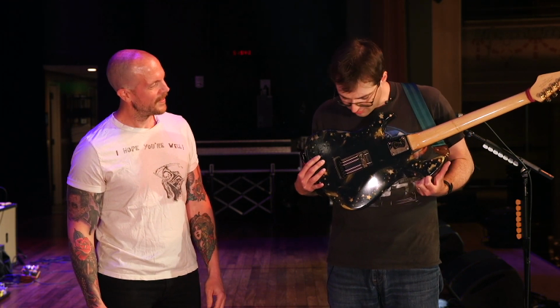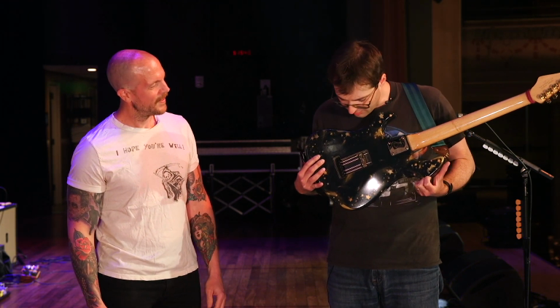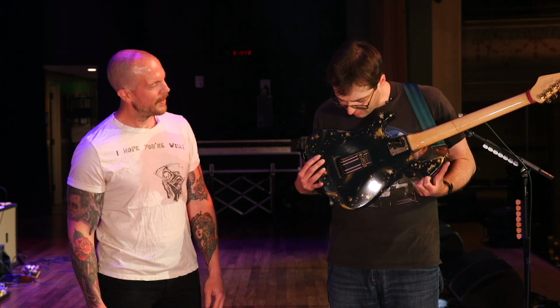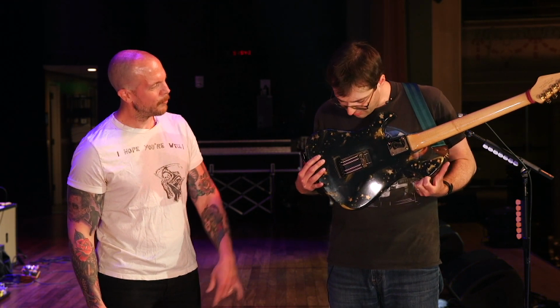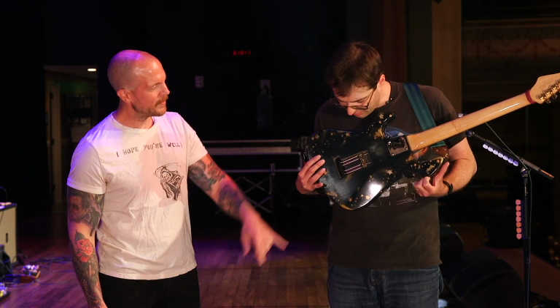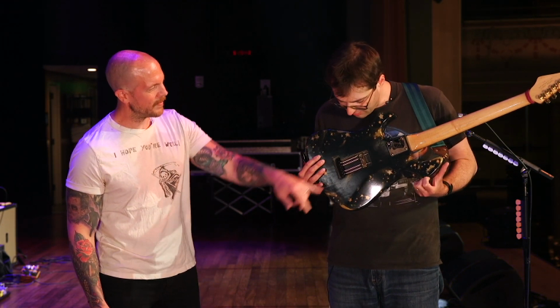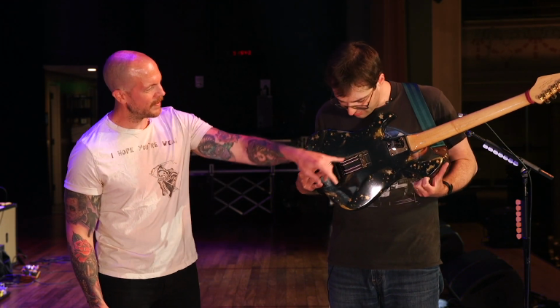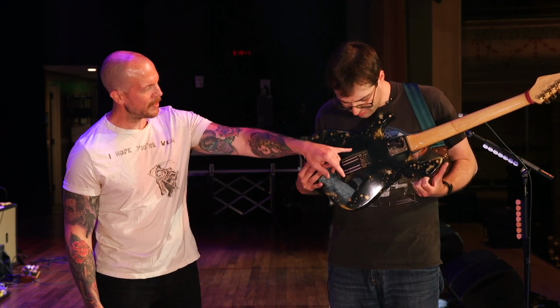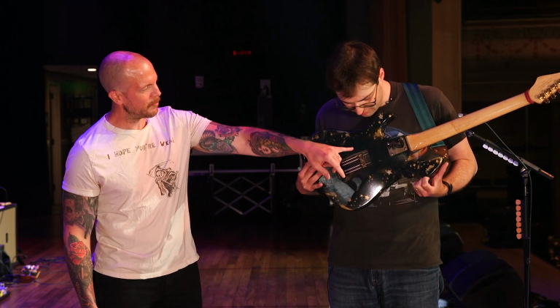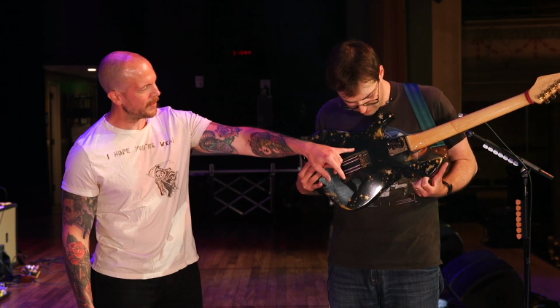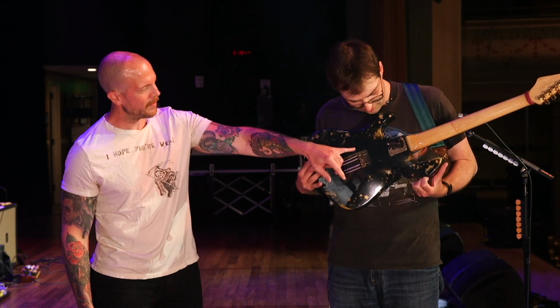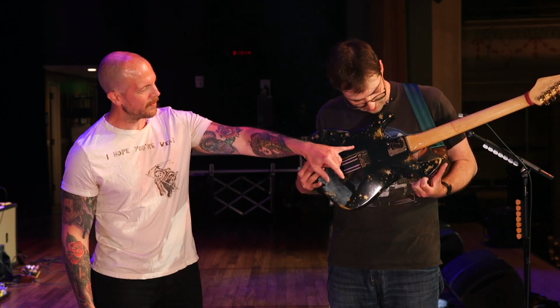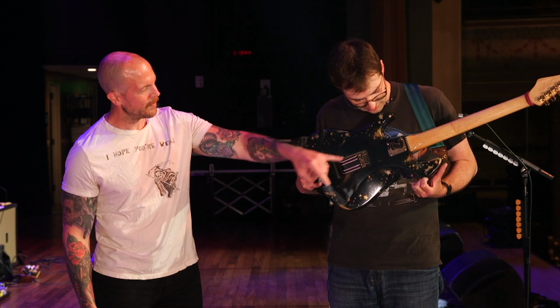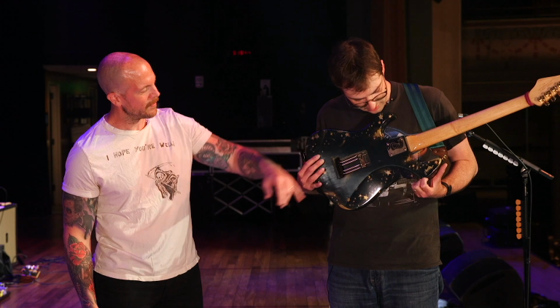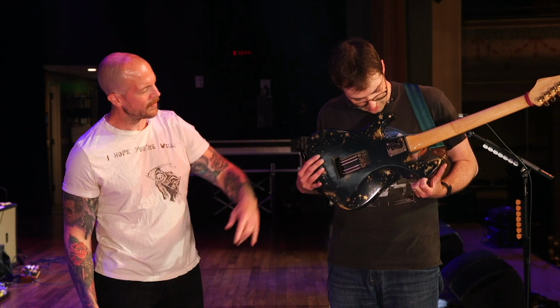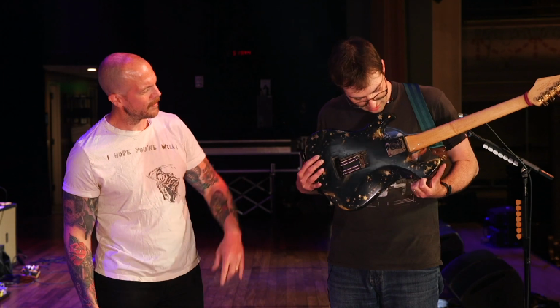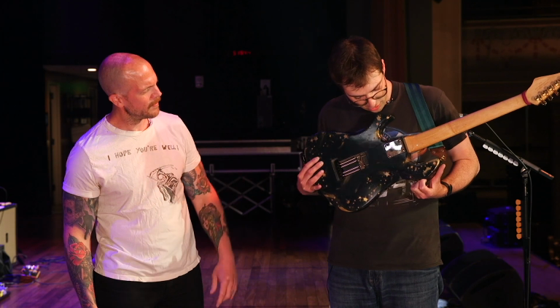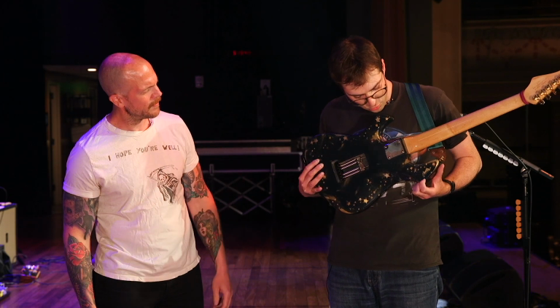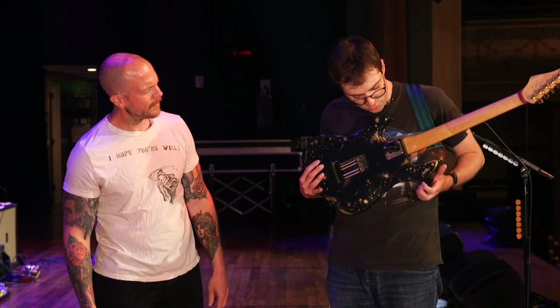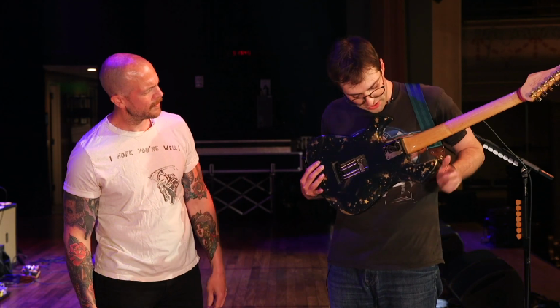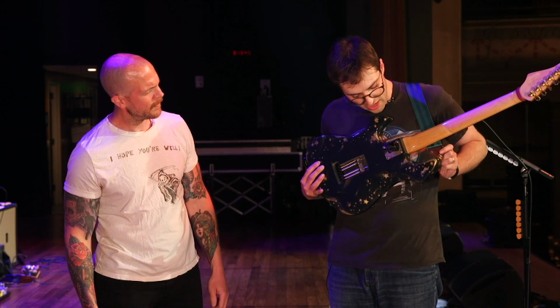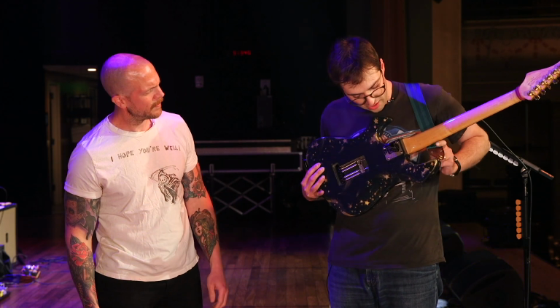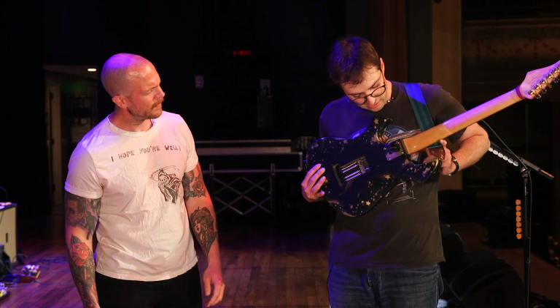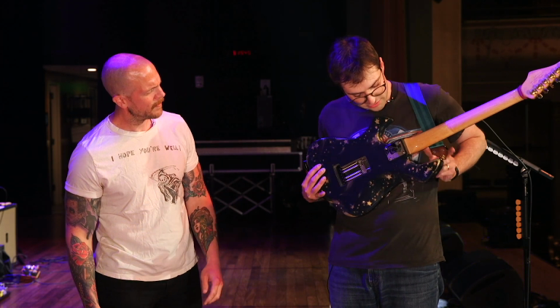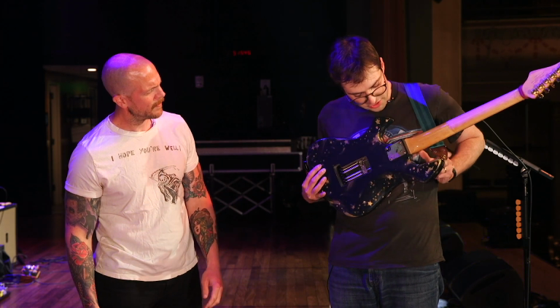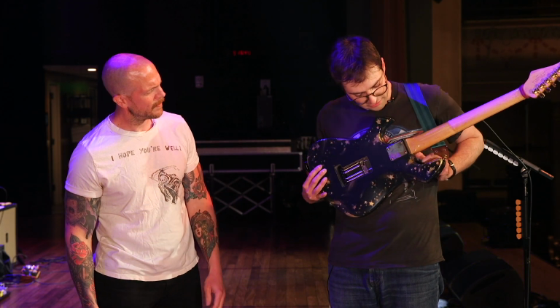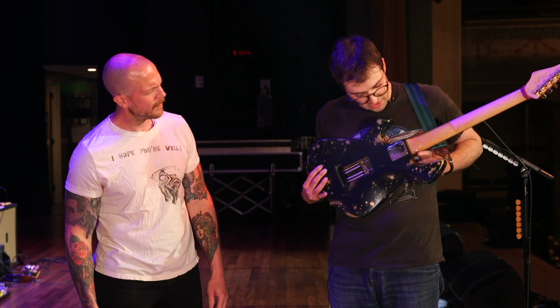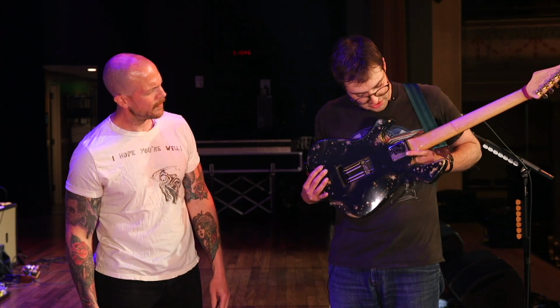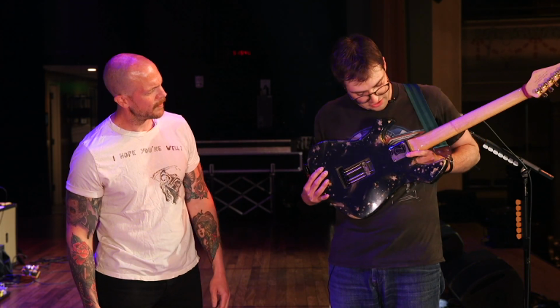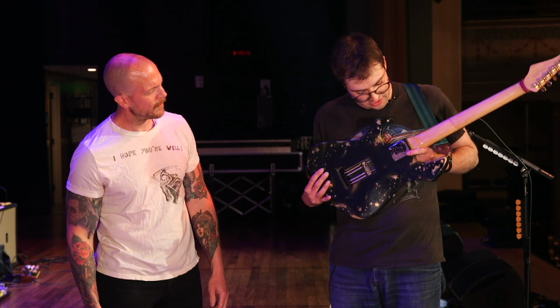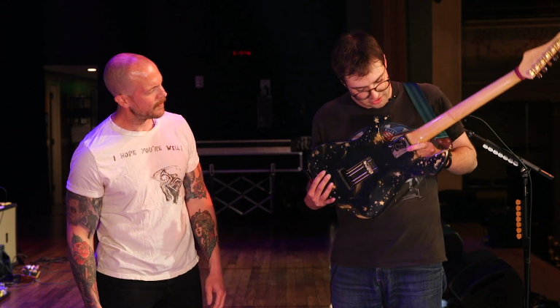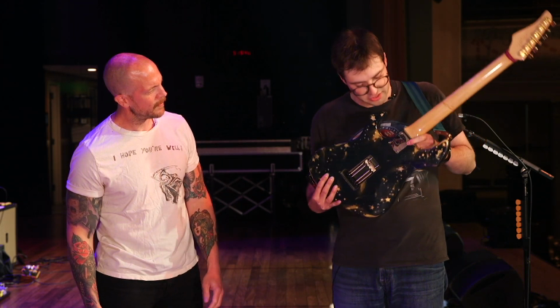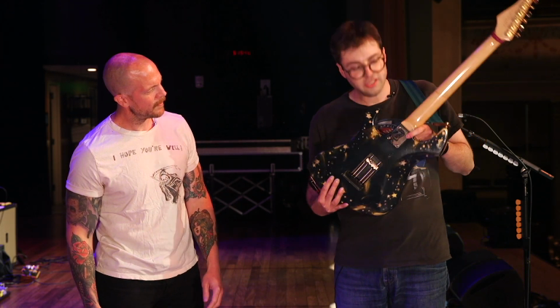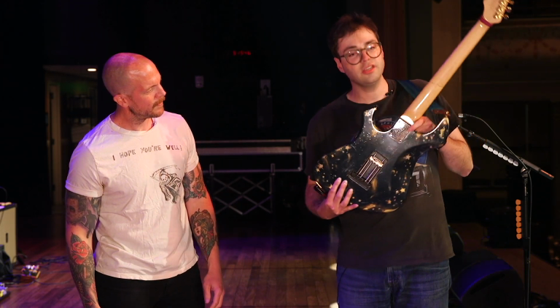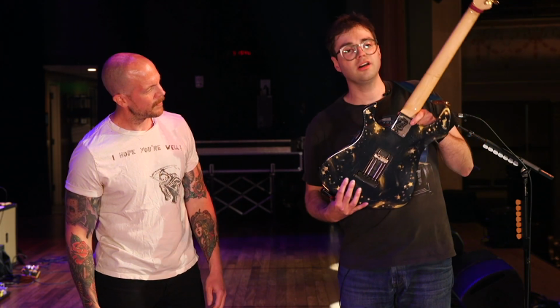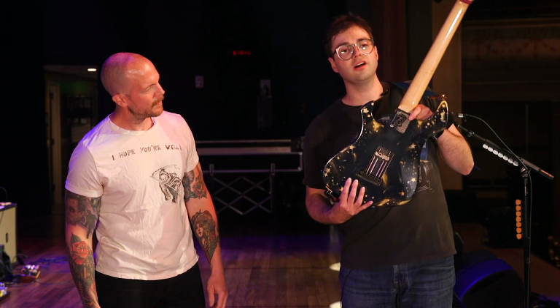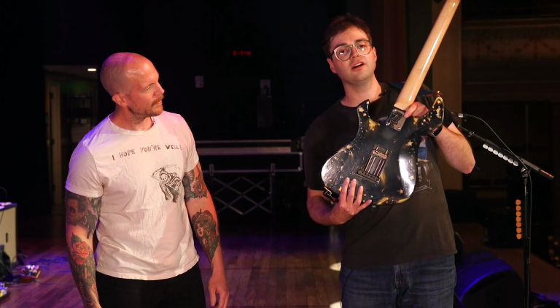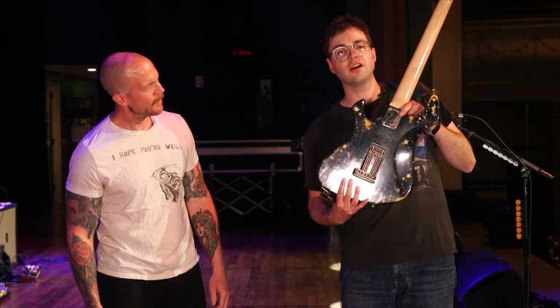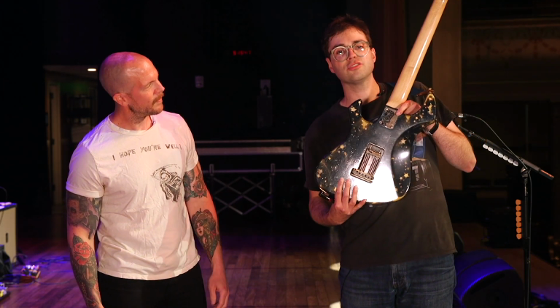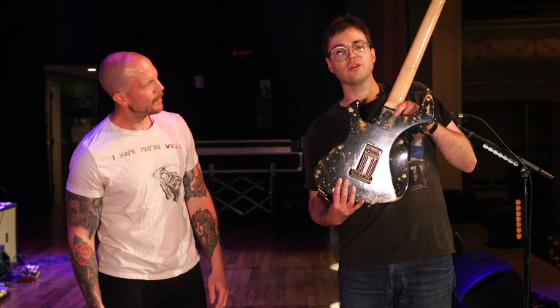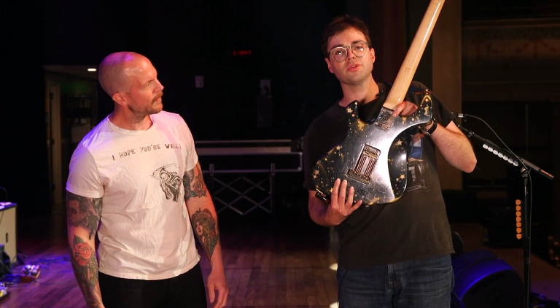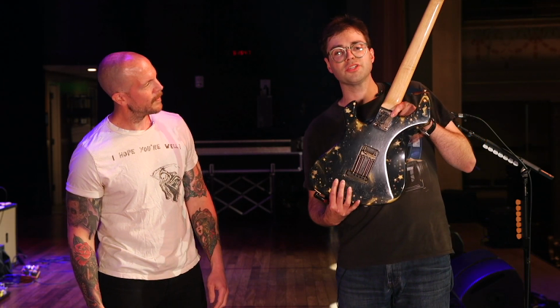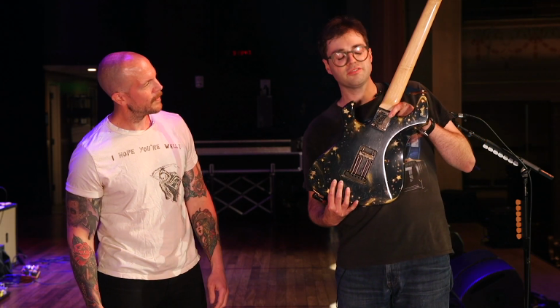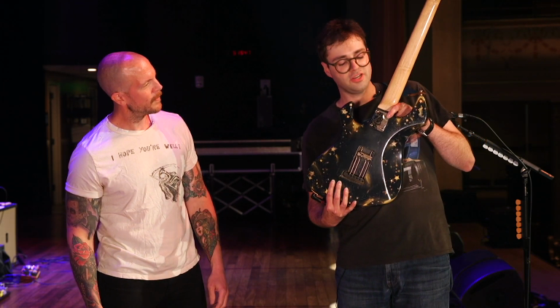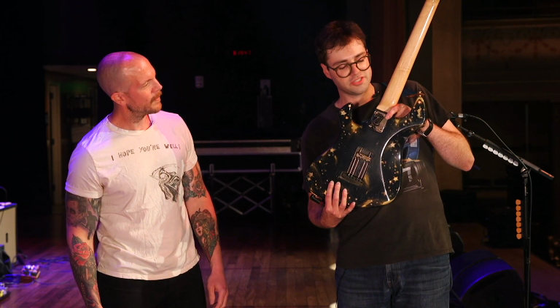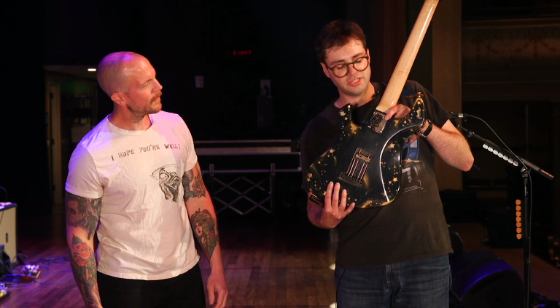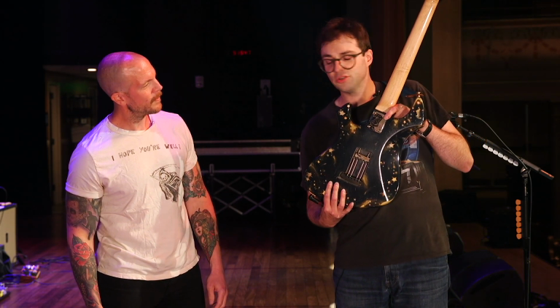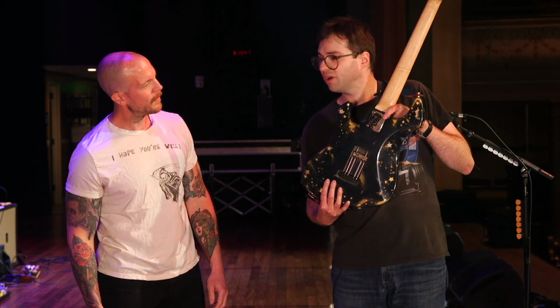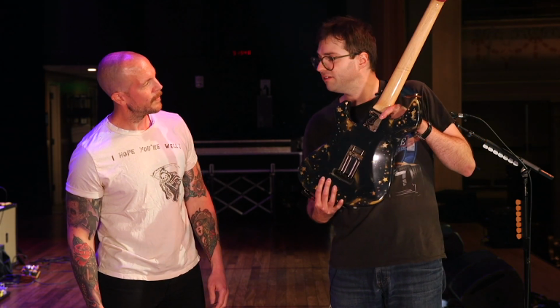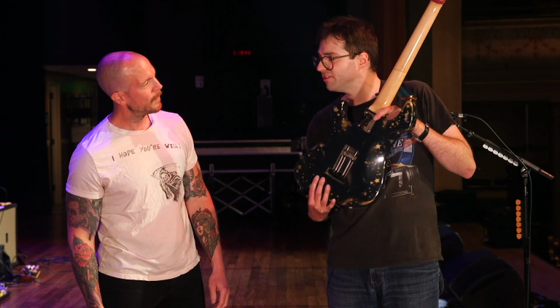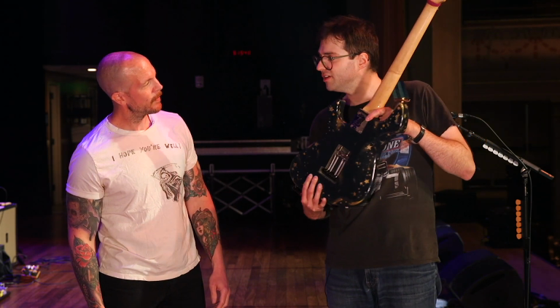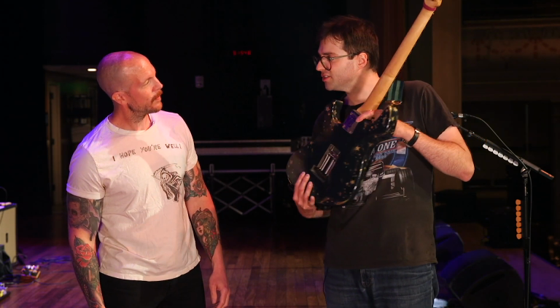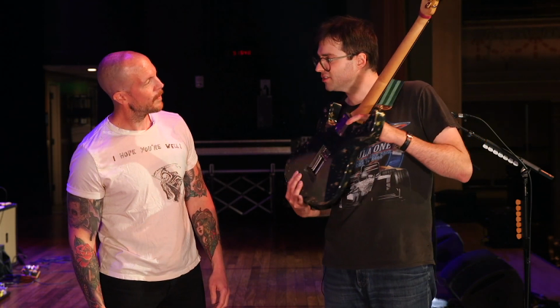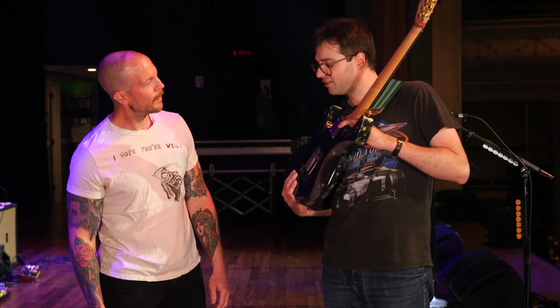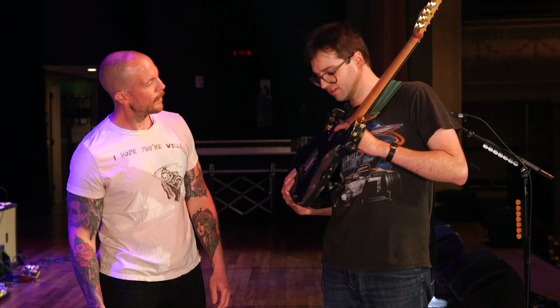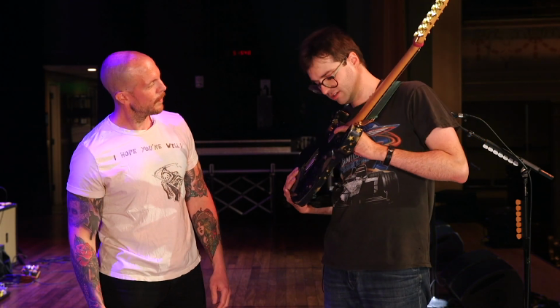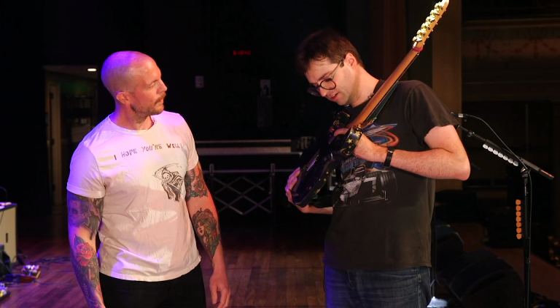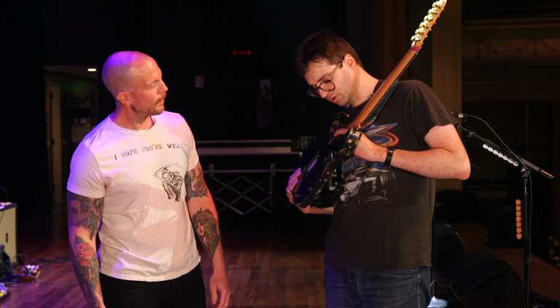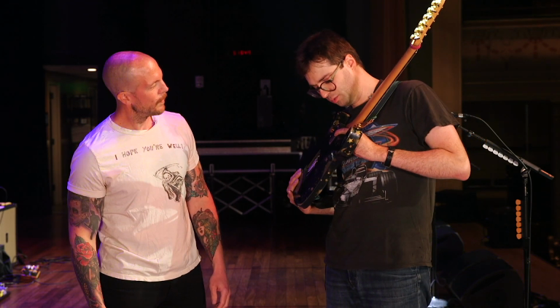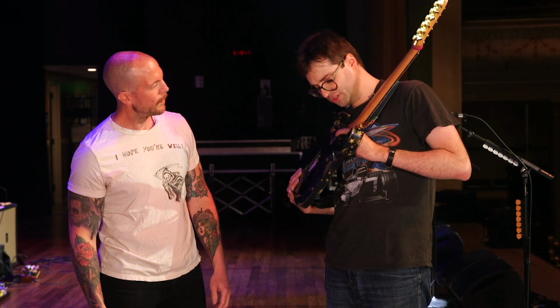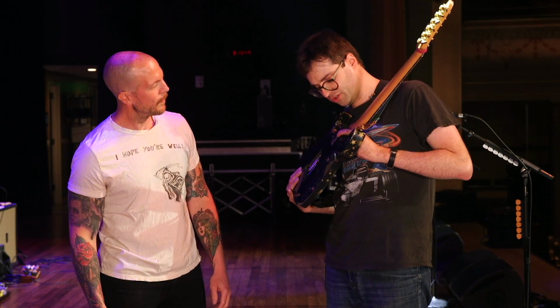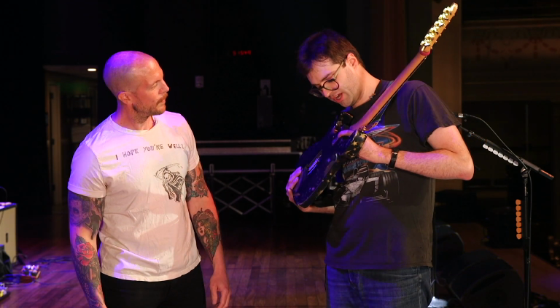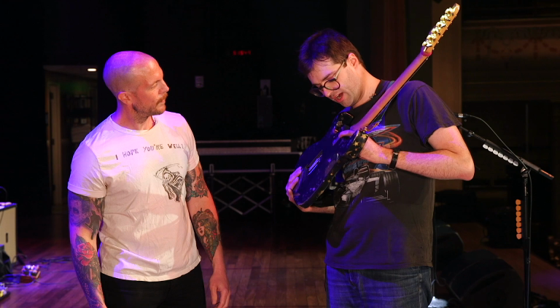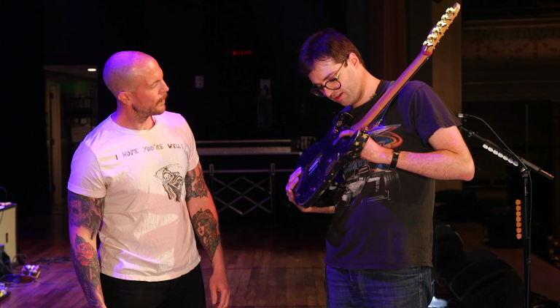And what's on the neck plate here? Our drummer, Tough Gus, engraved this little wizard hat.